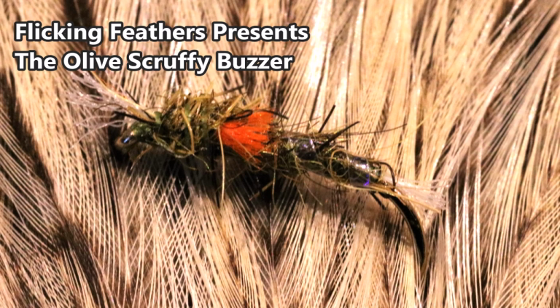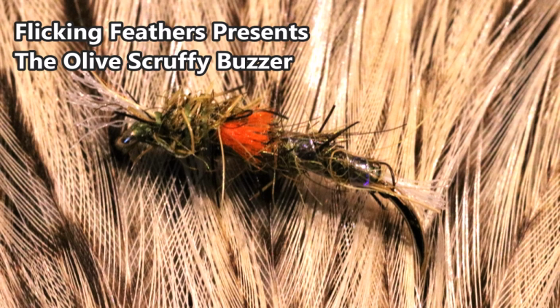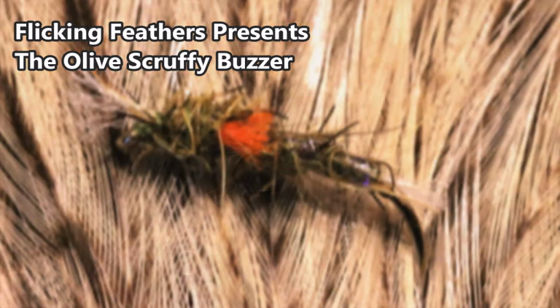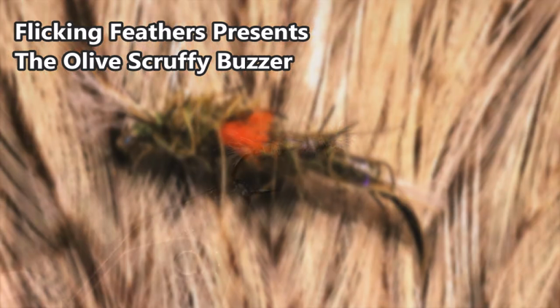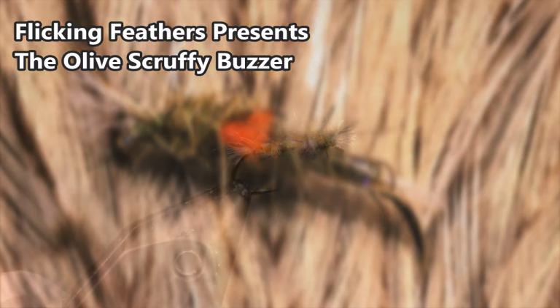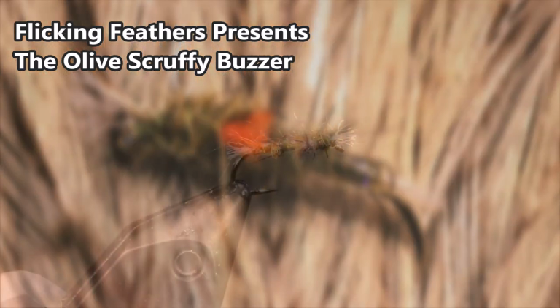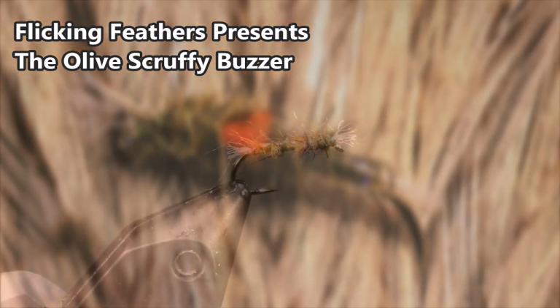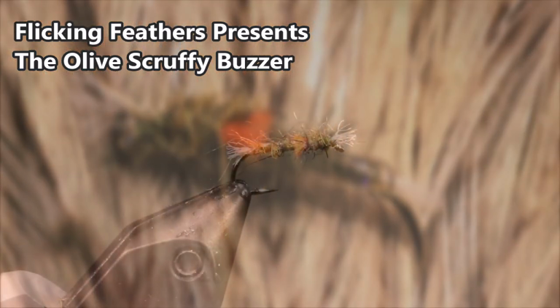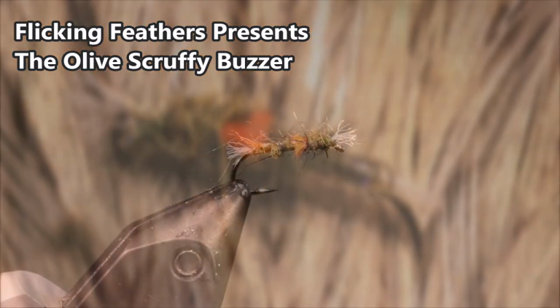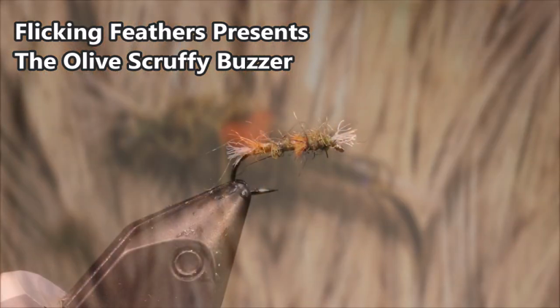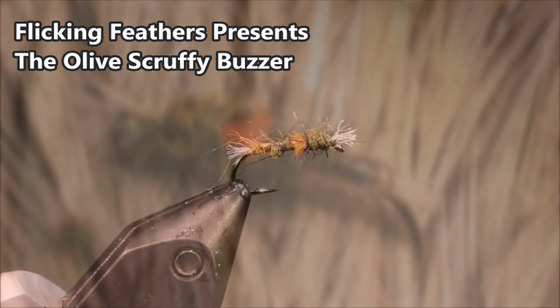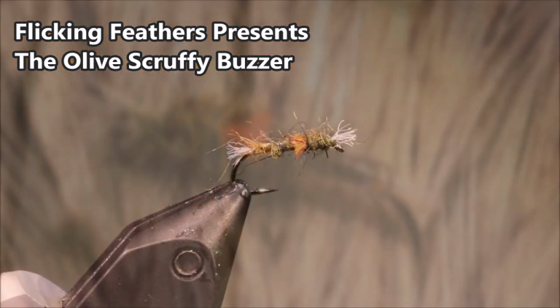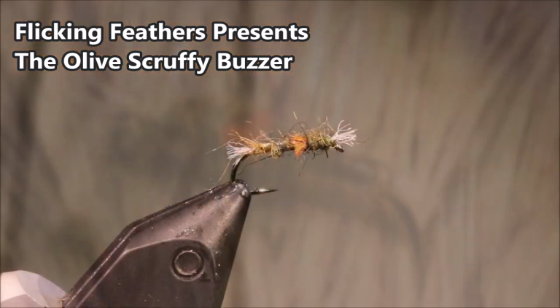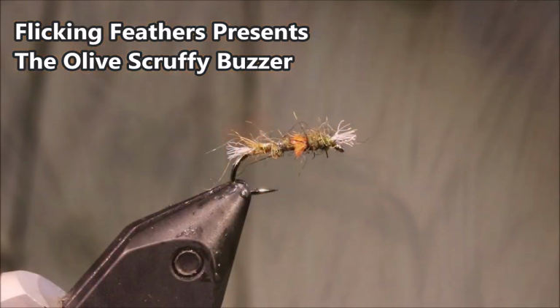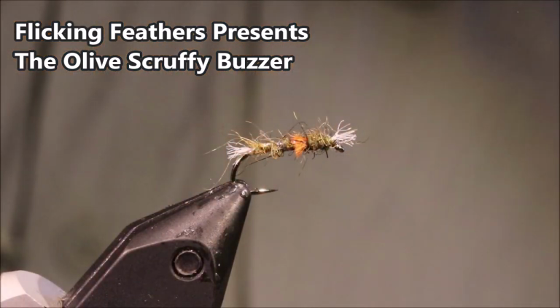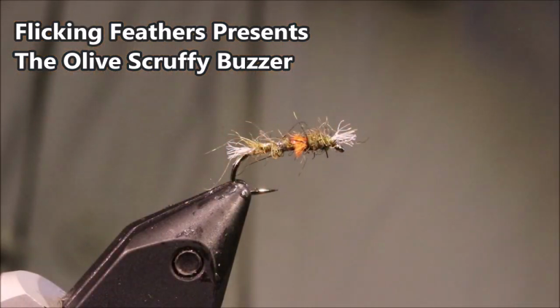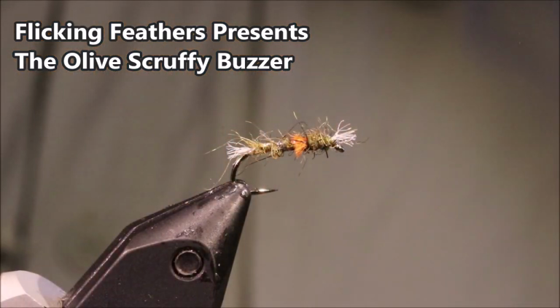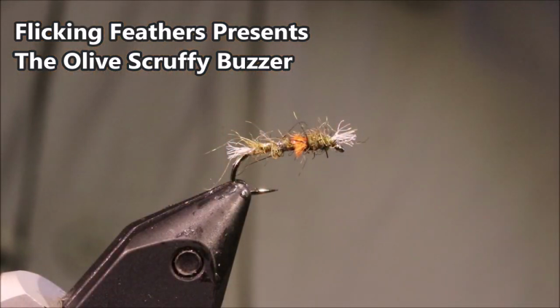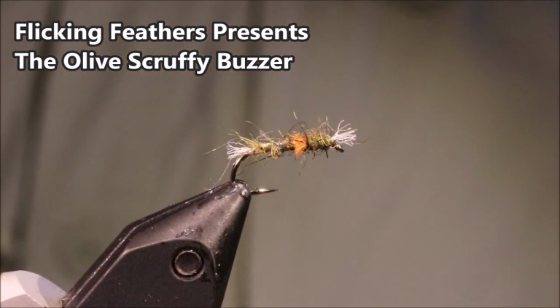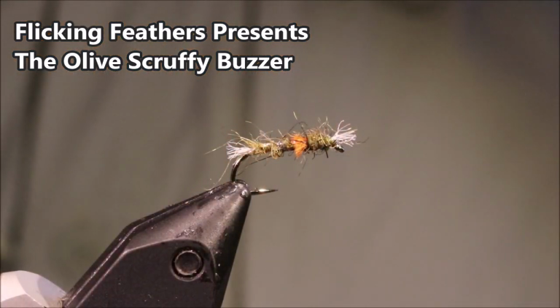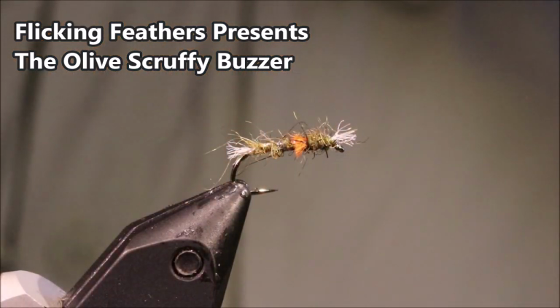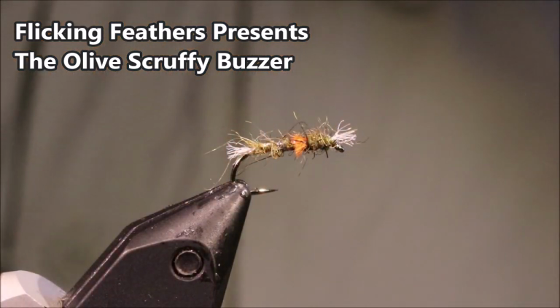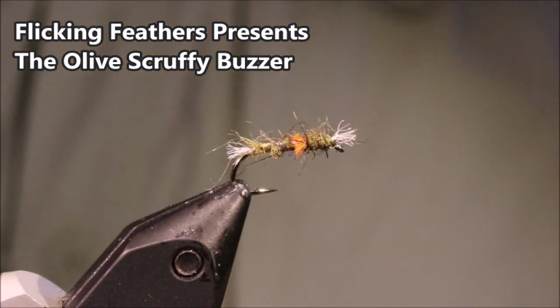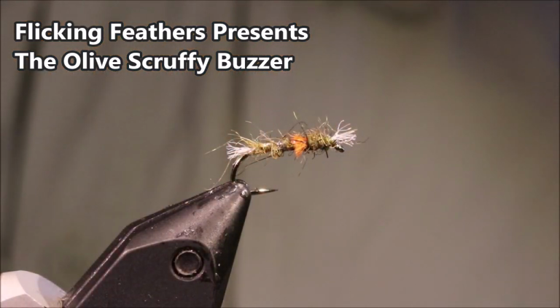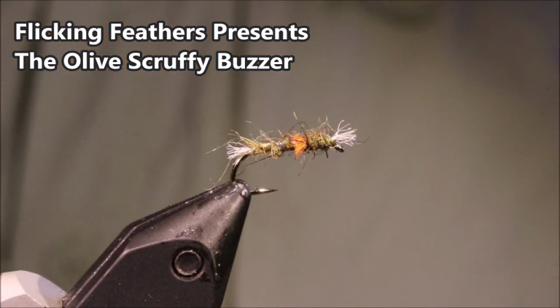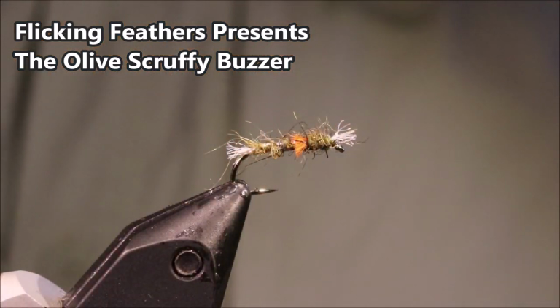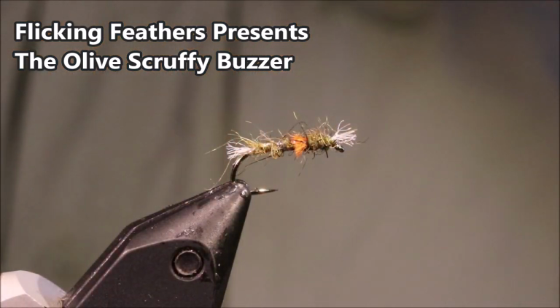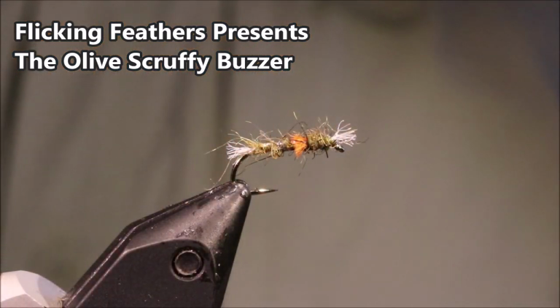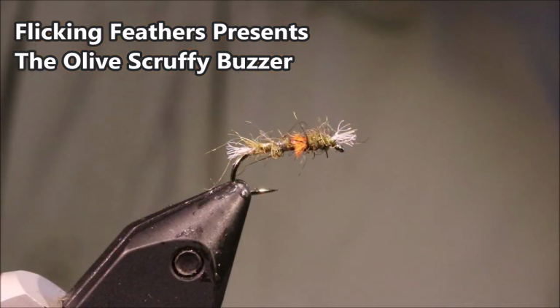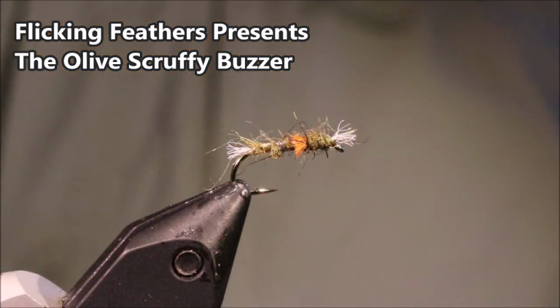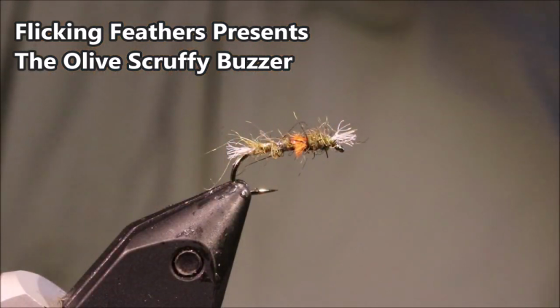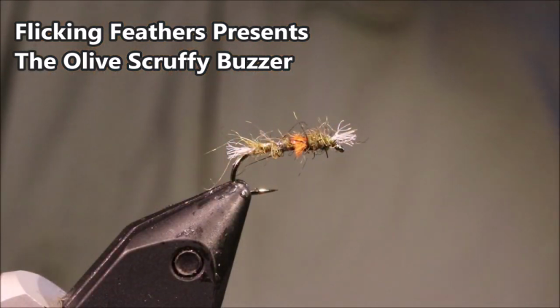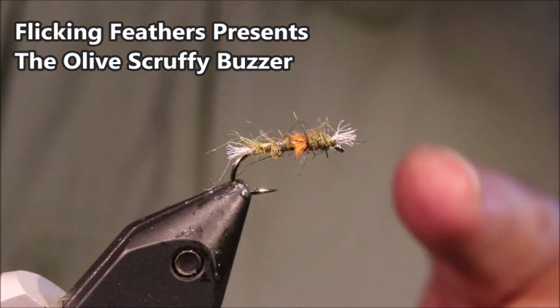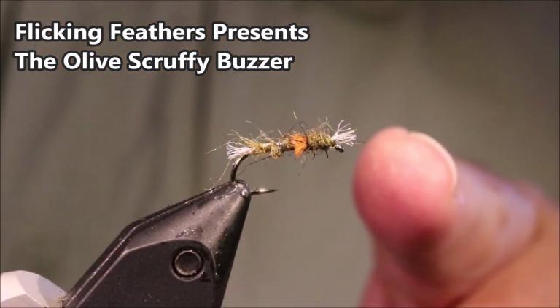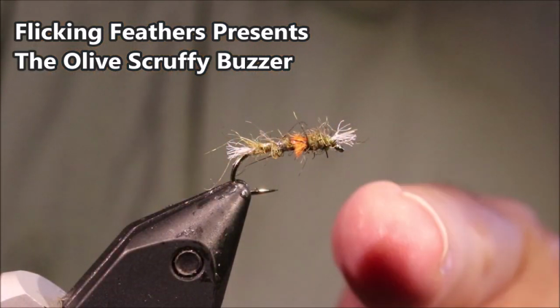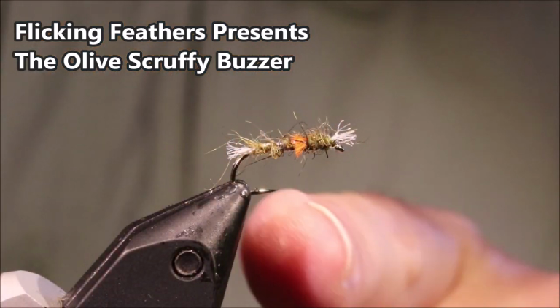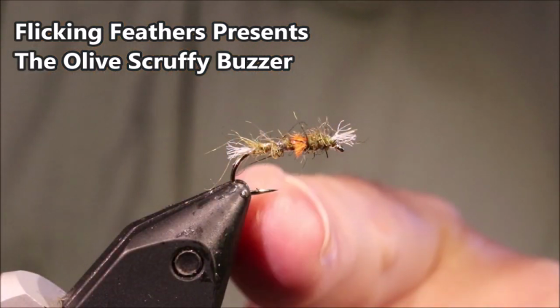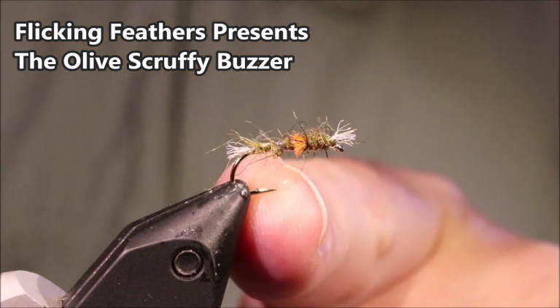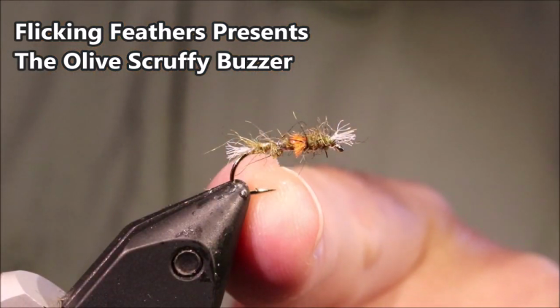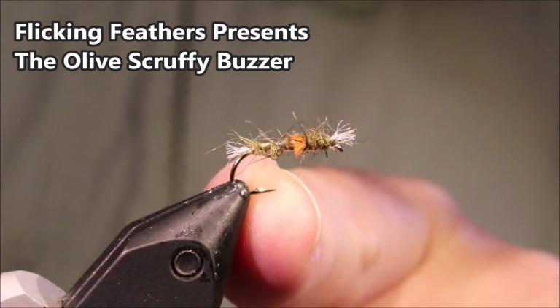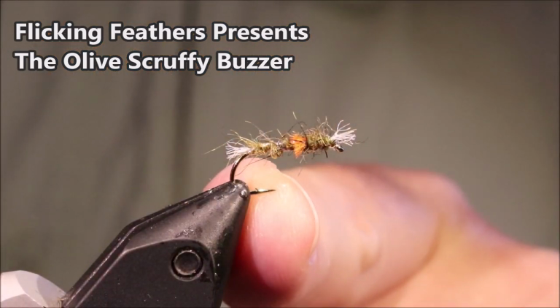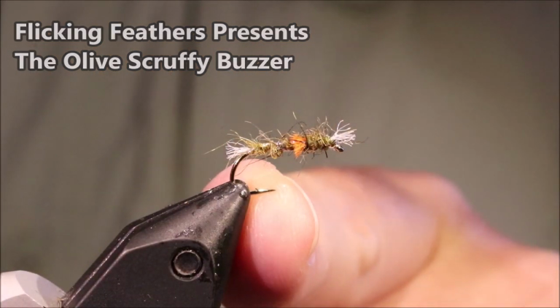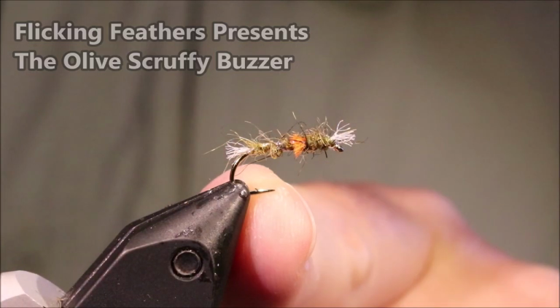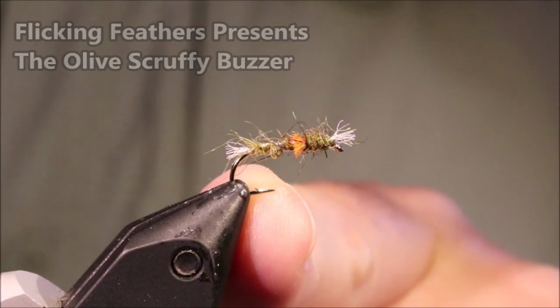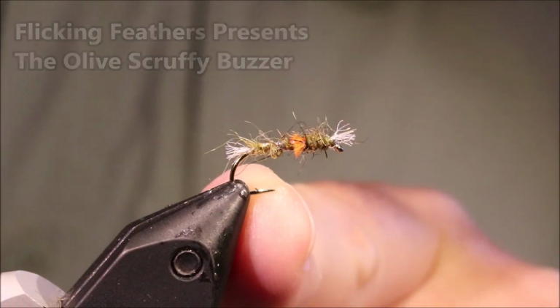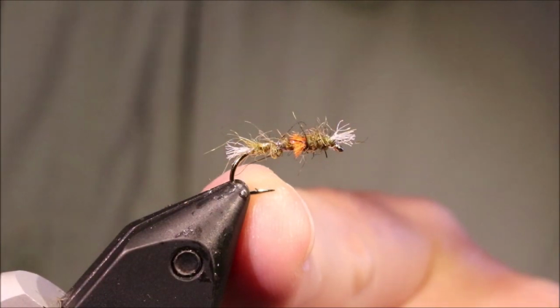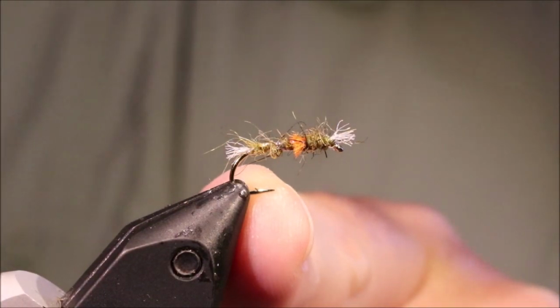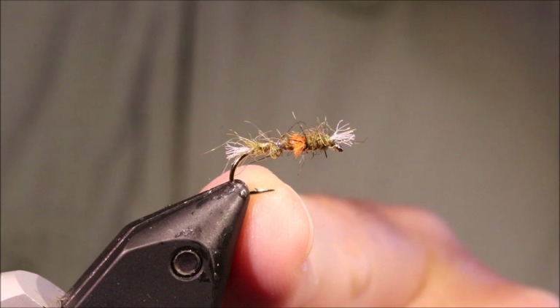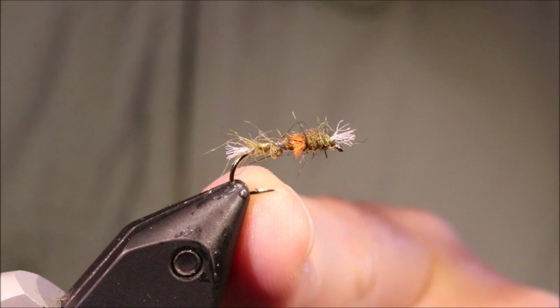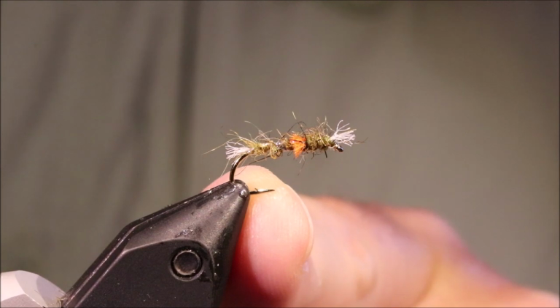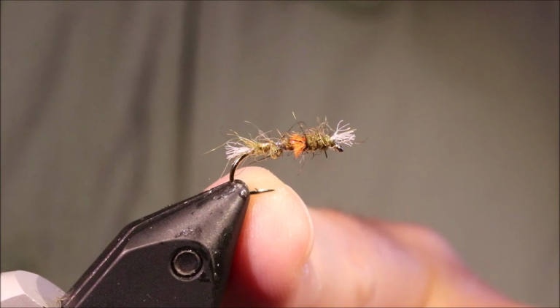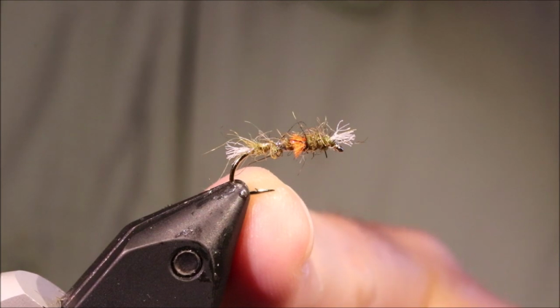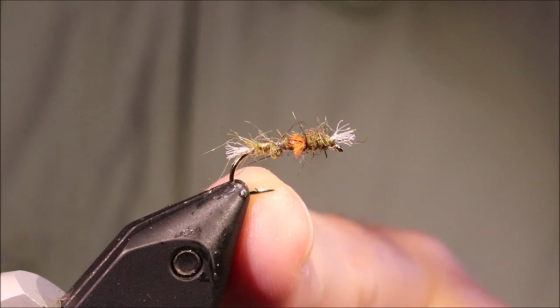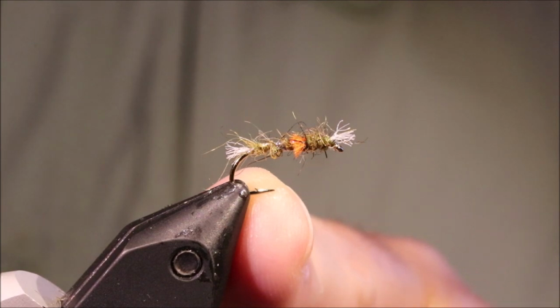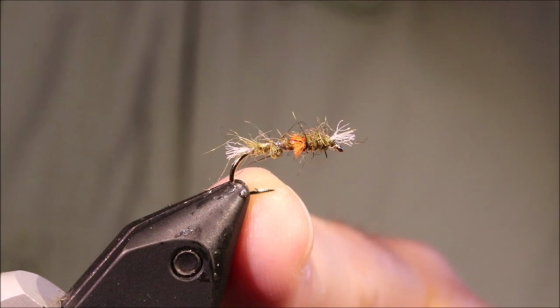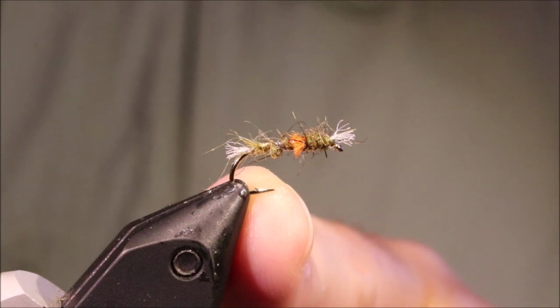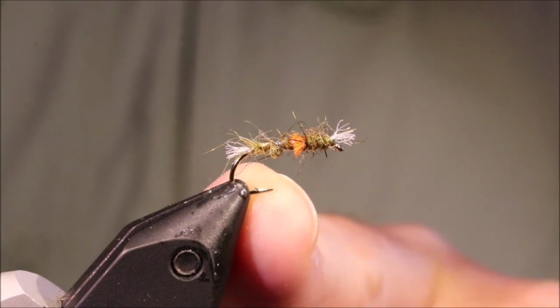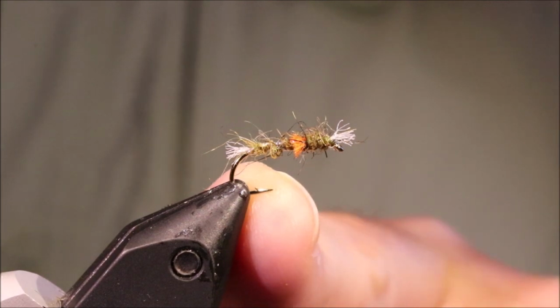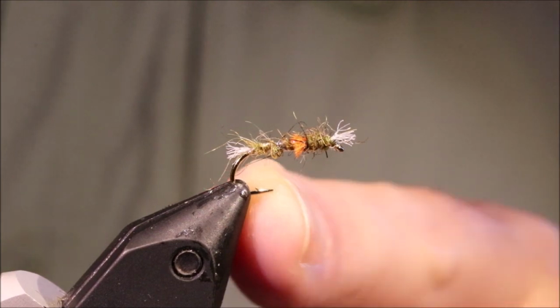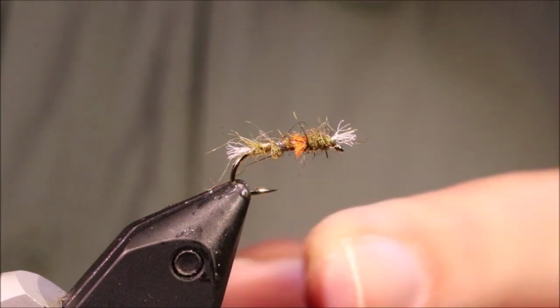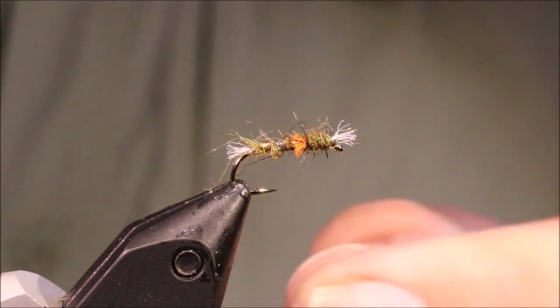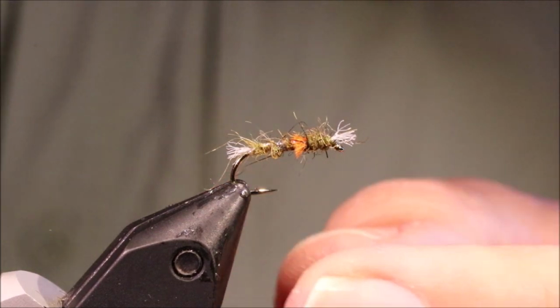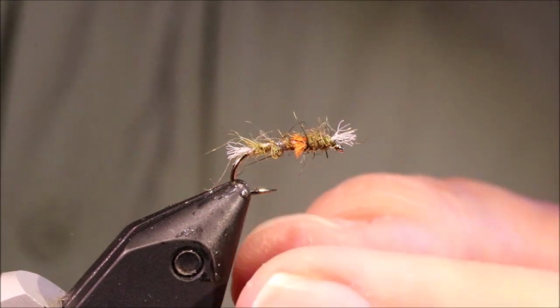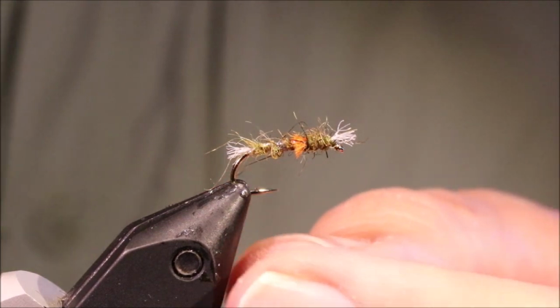Hi everybody, it's Martin at Flick and Feathers again today, and I'm tying a wee lightweight scruffy buzzer, just an olive version.